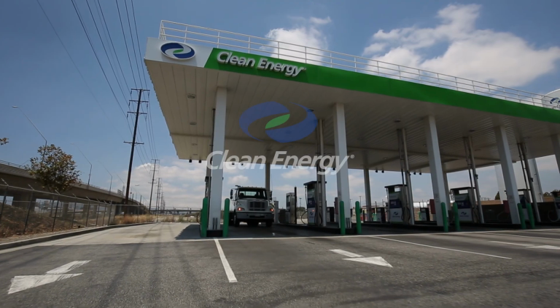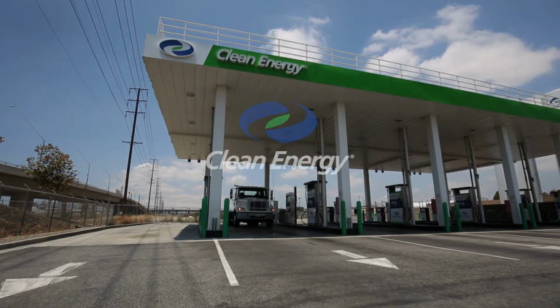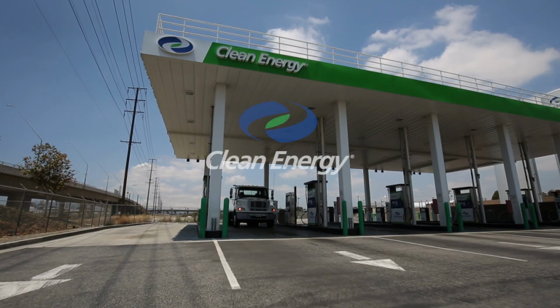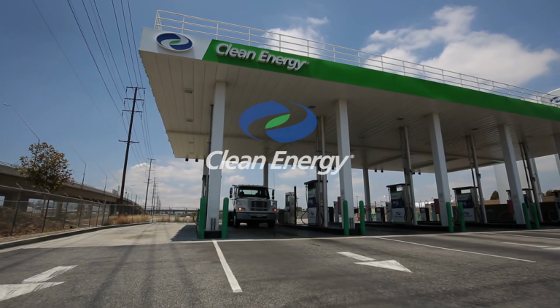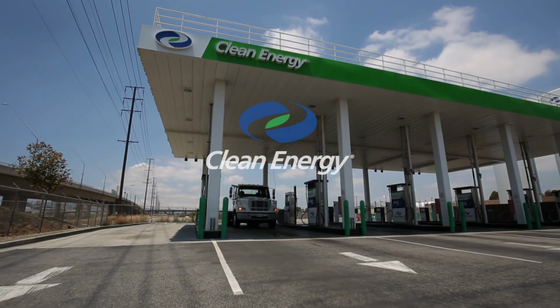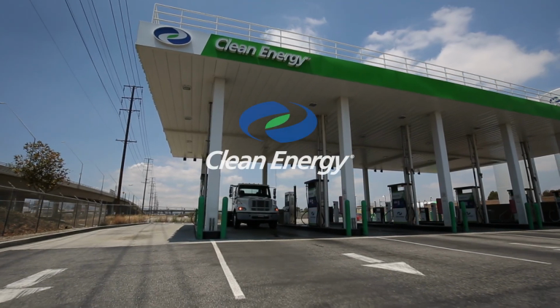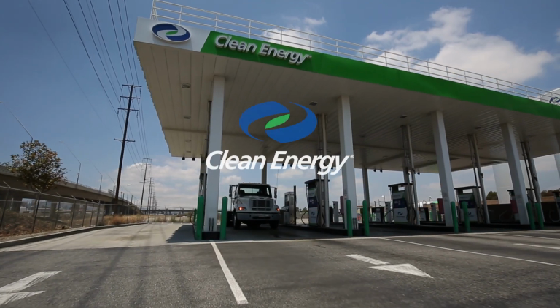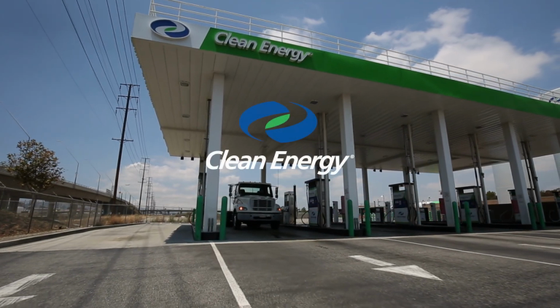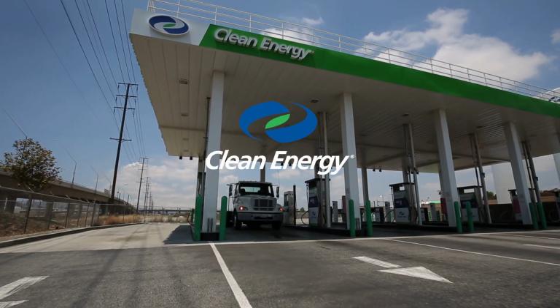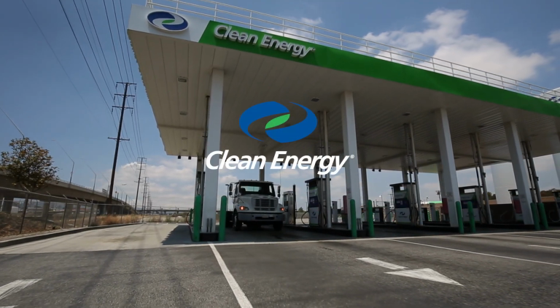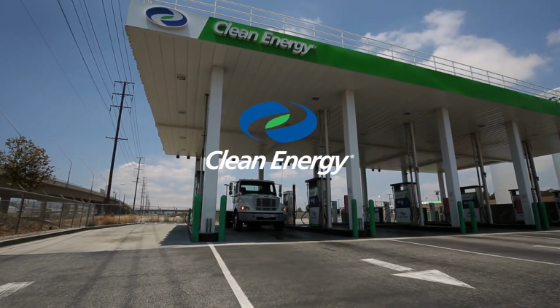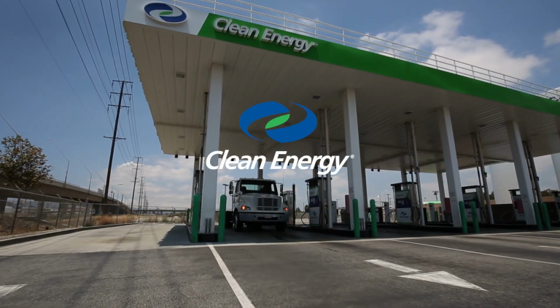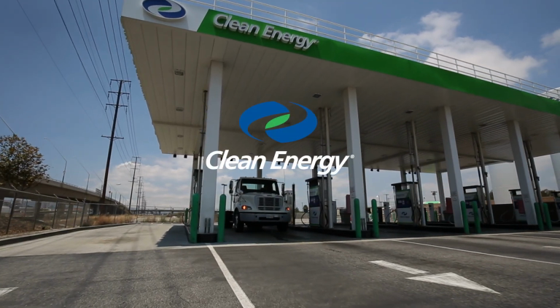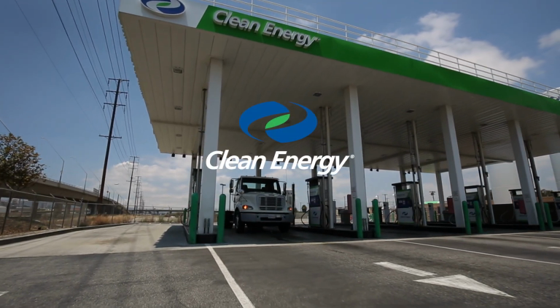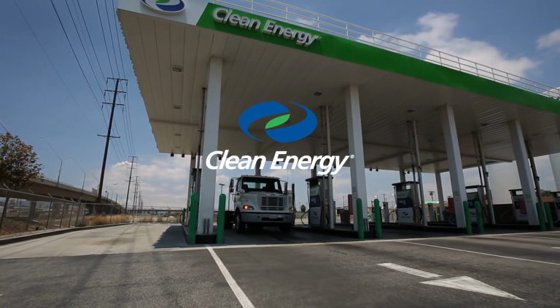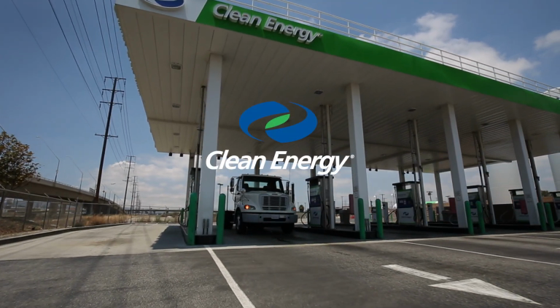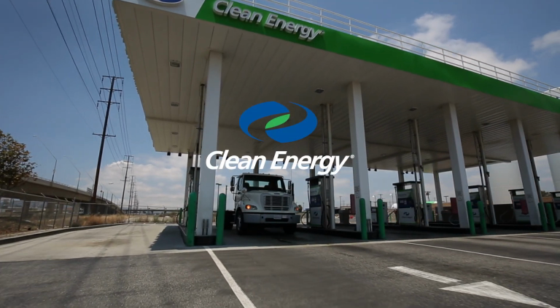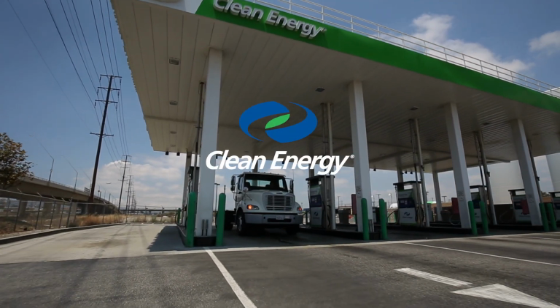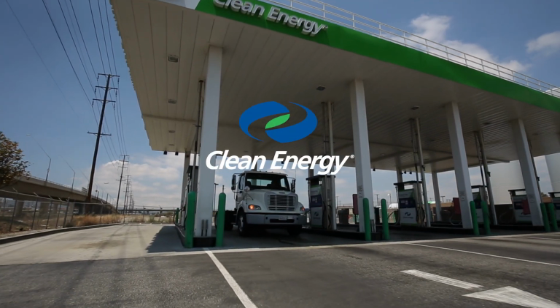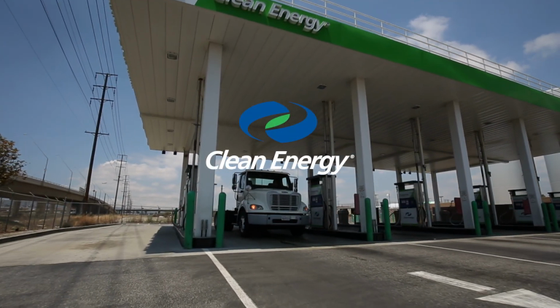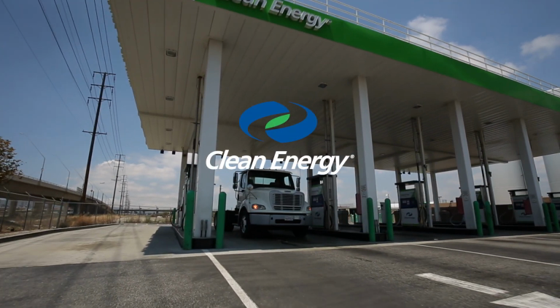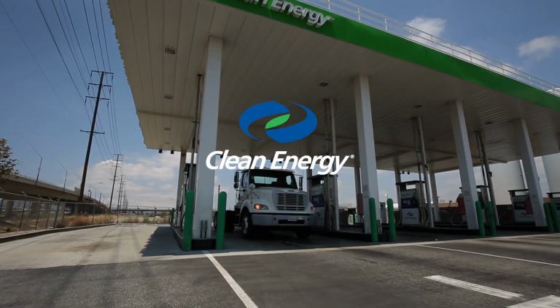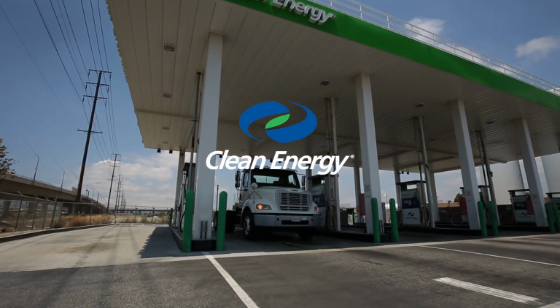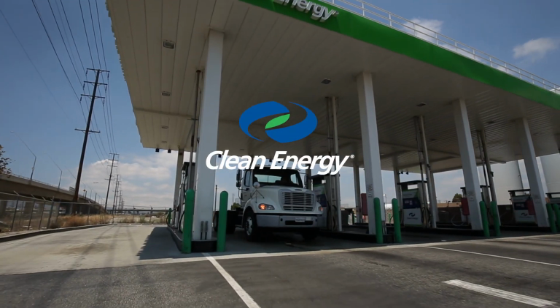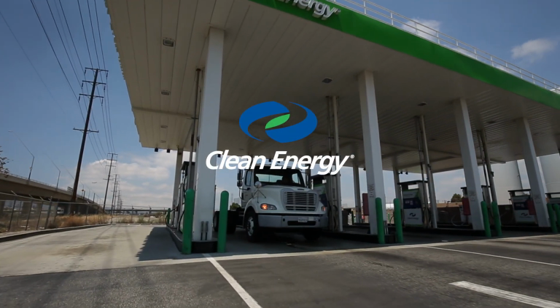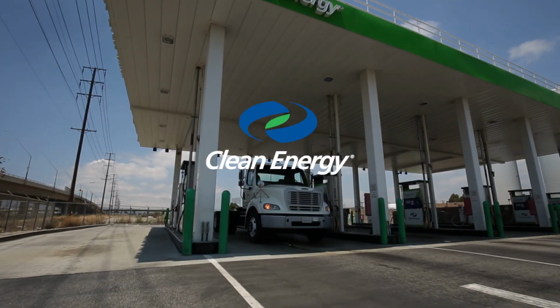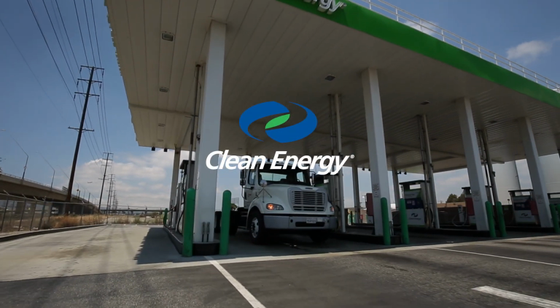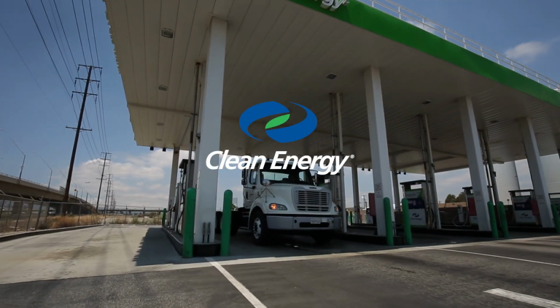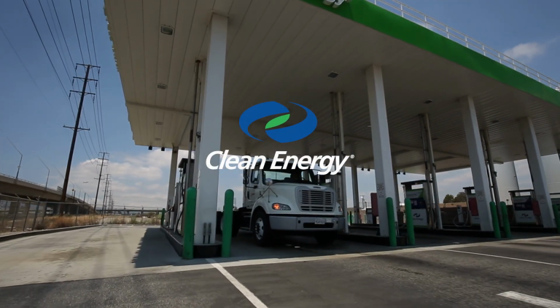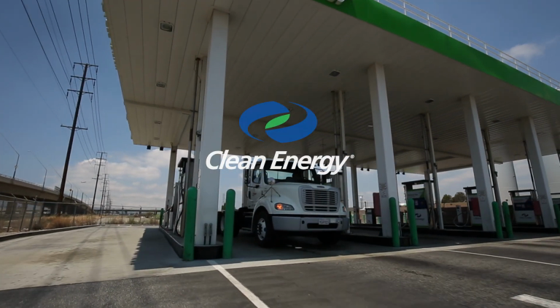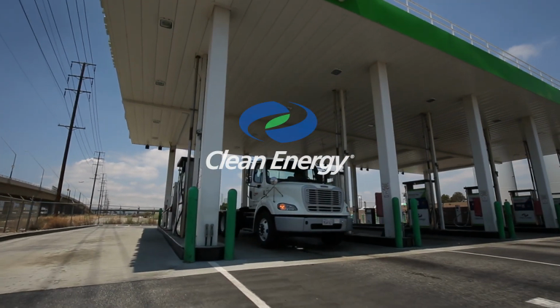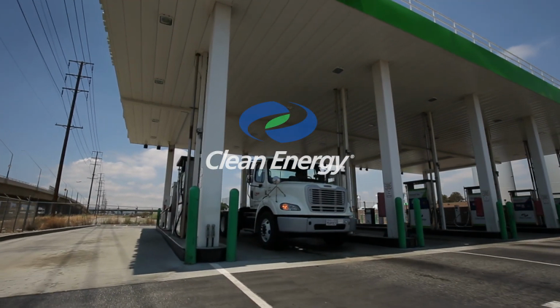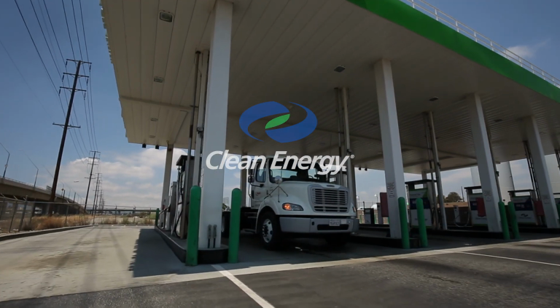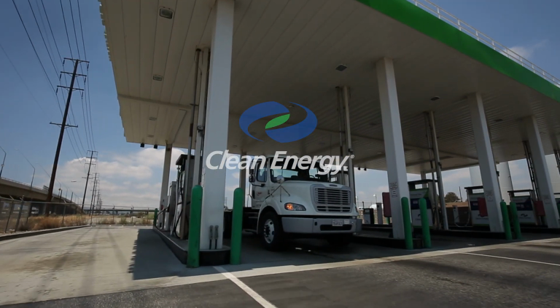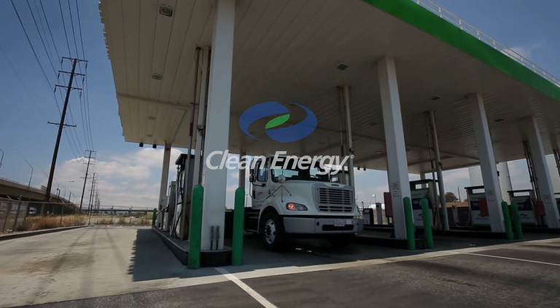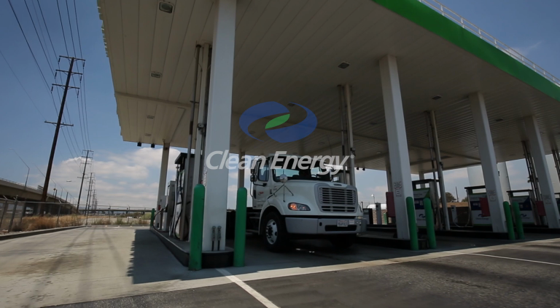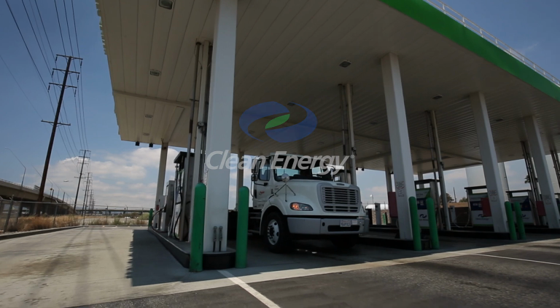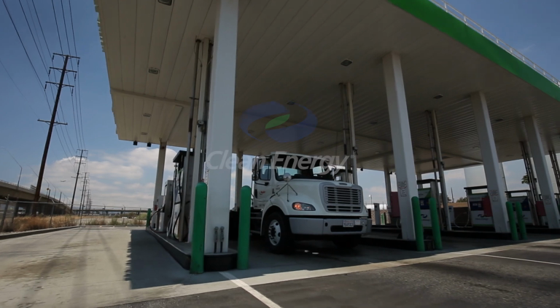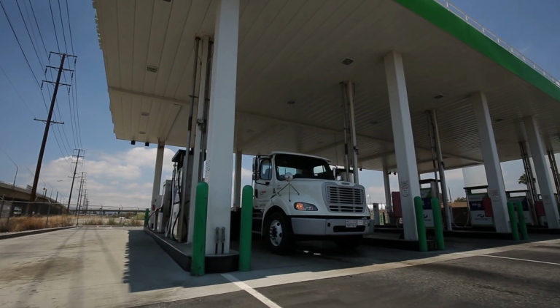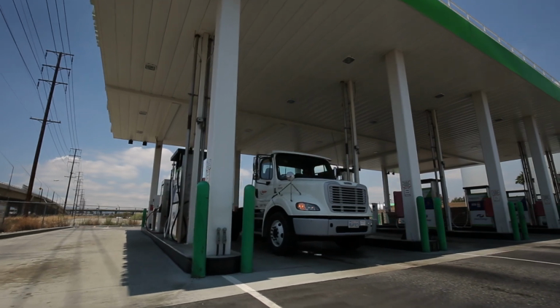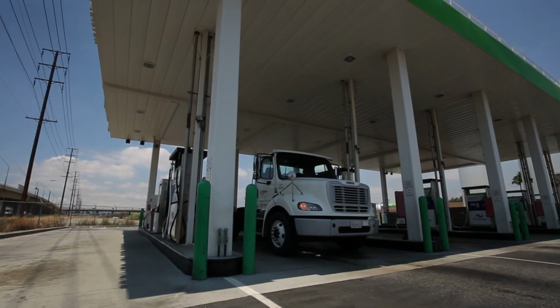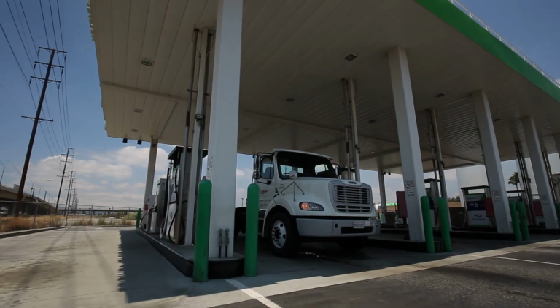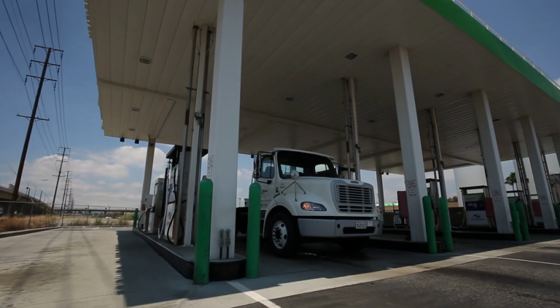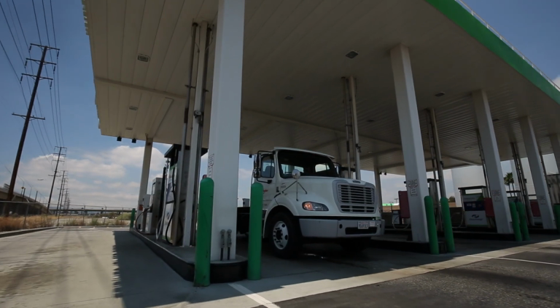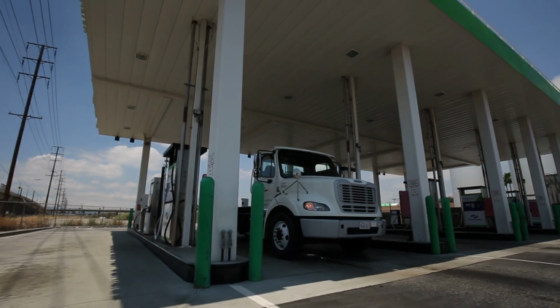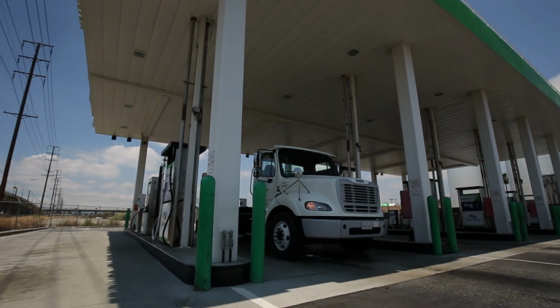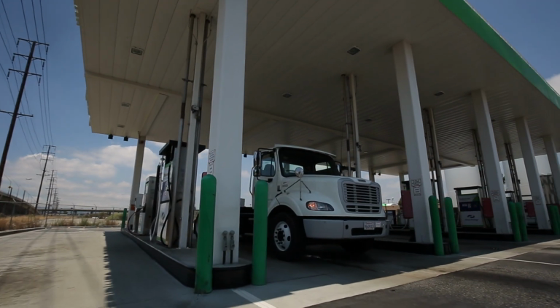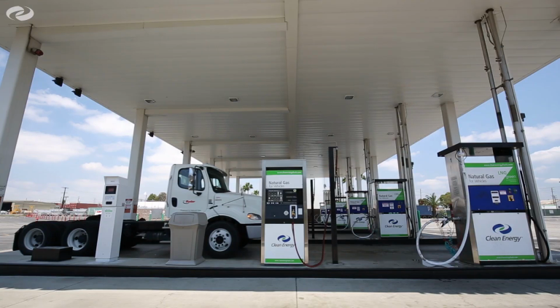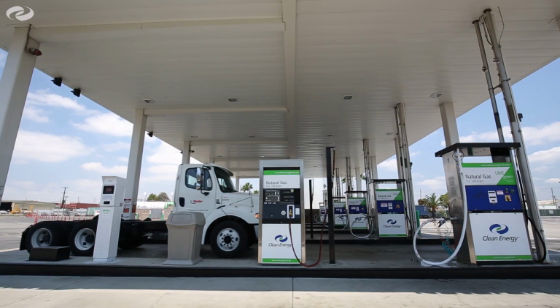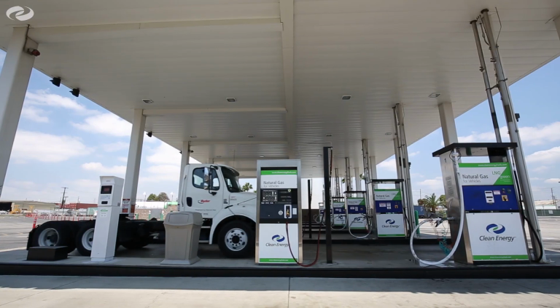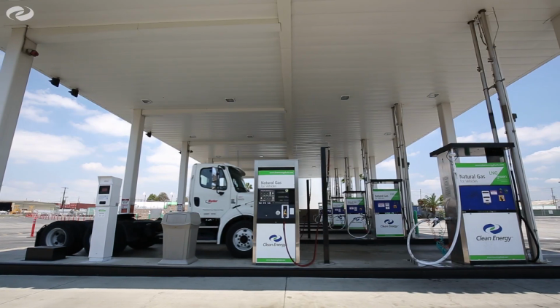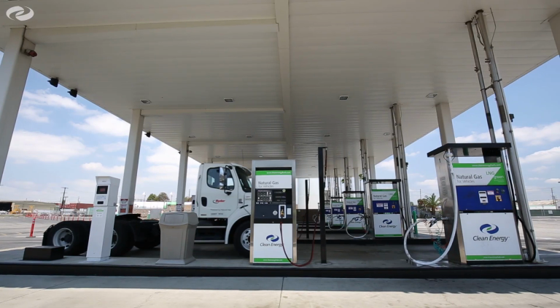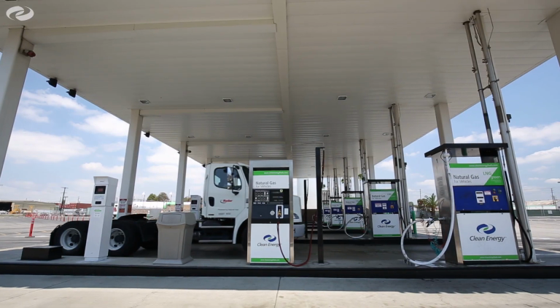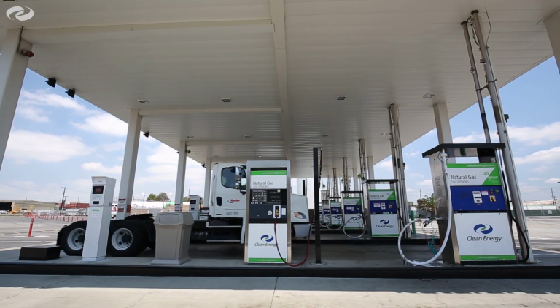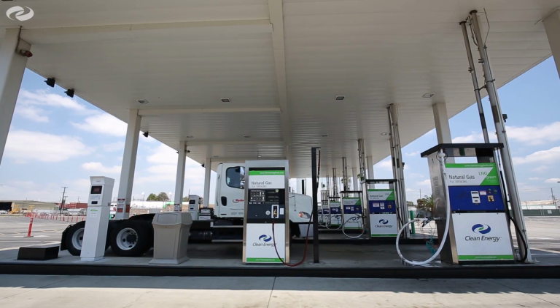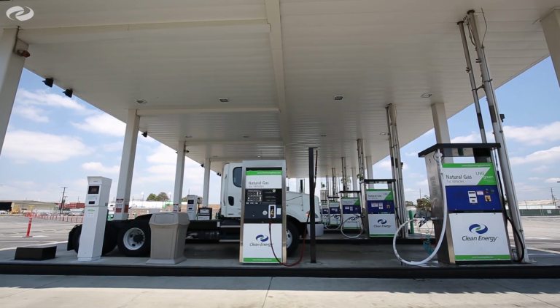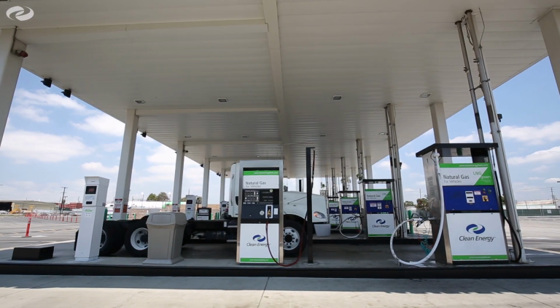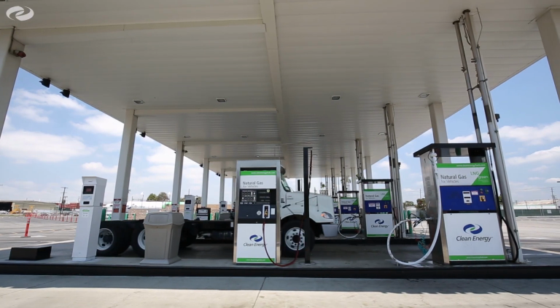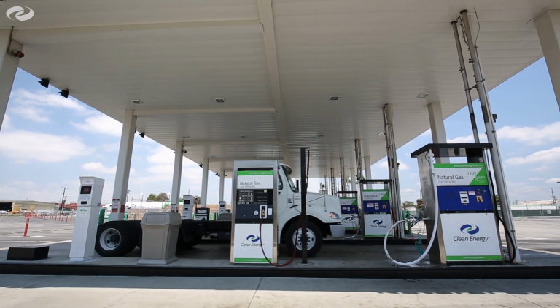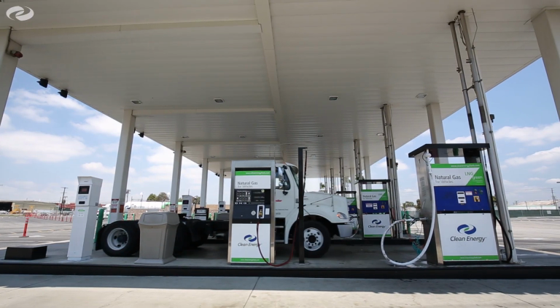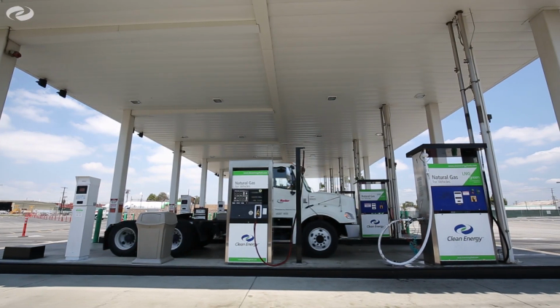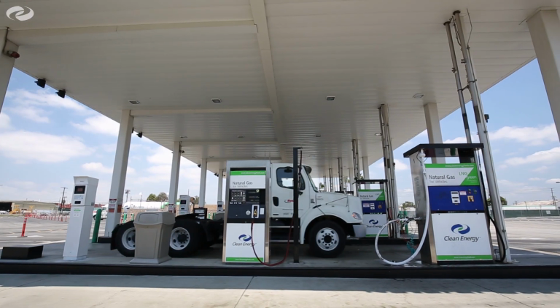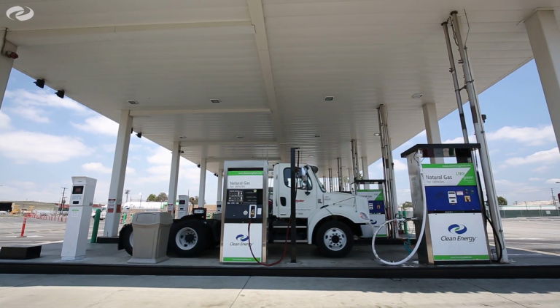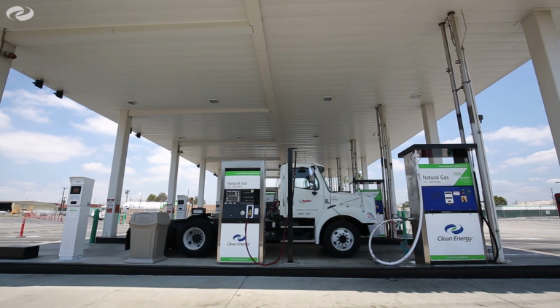Fueling with clean liquefied natural gas is safe, fast, and easy, but there are several steps you need to make sure you take when fueling your truck.